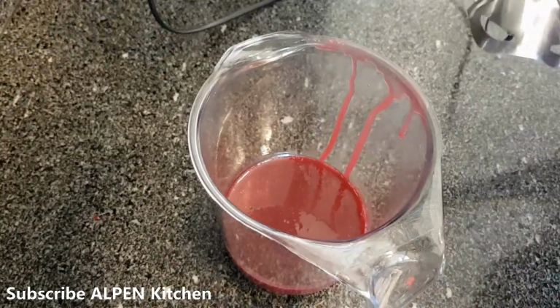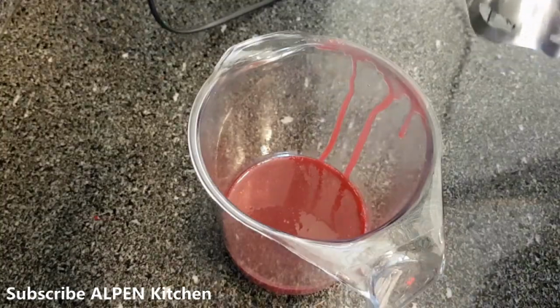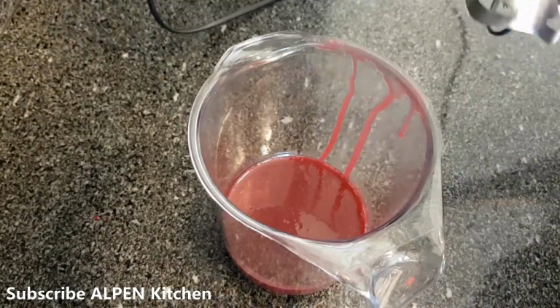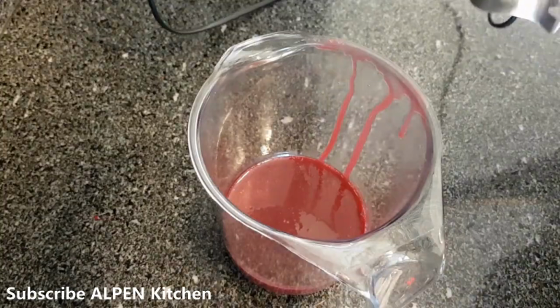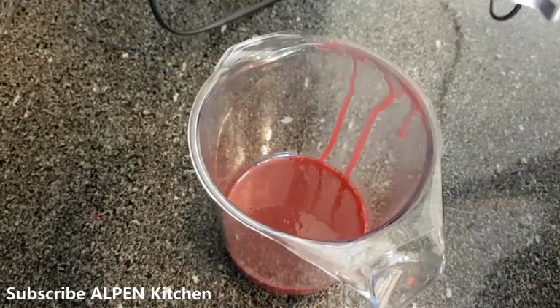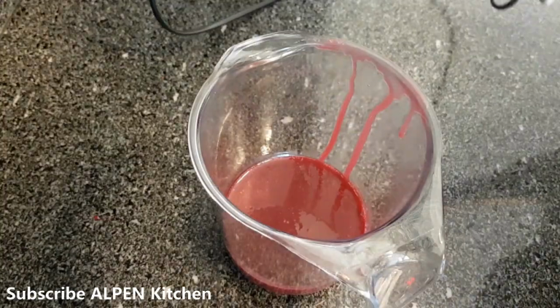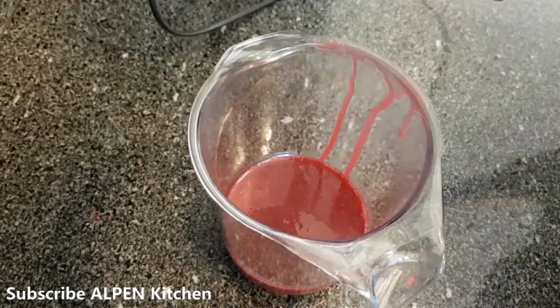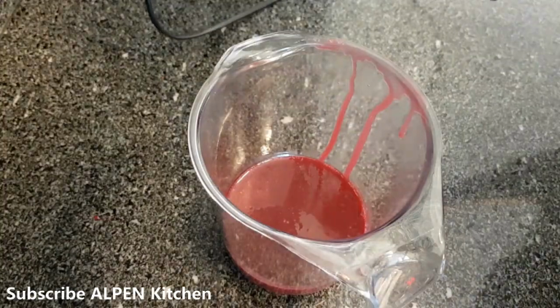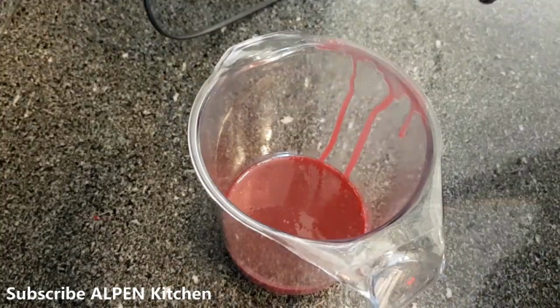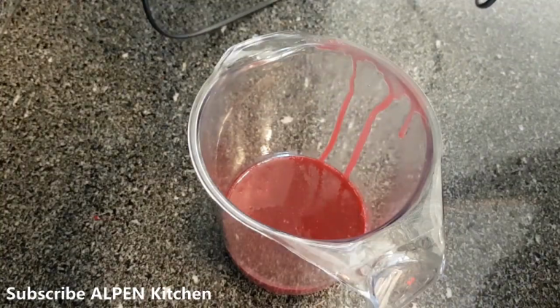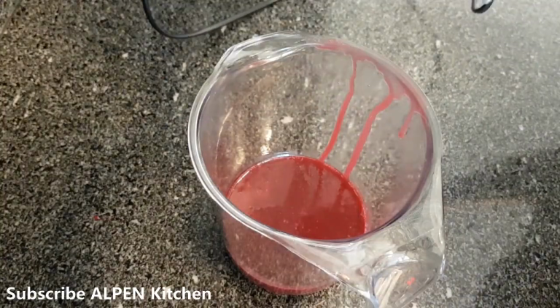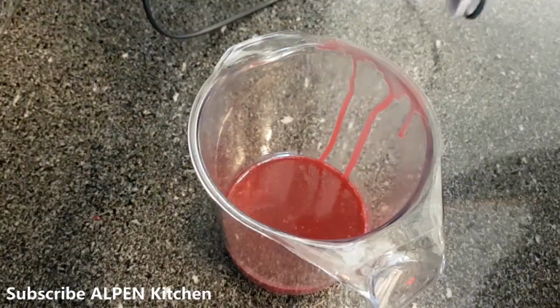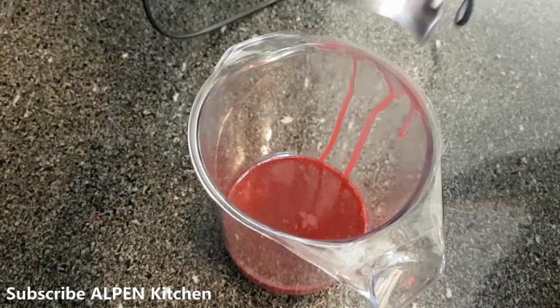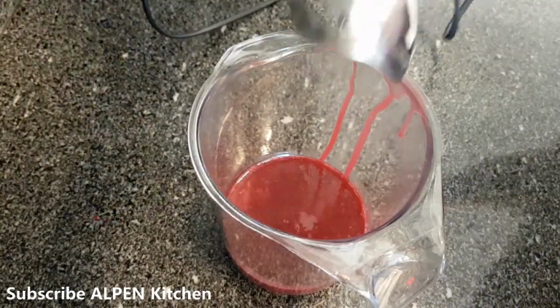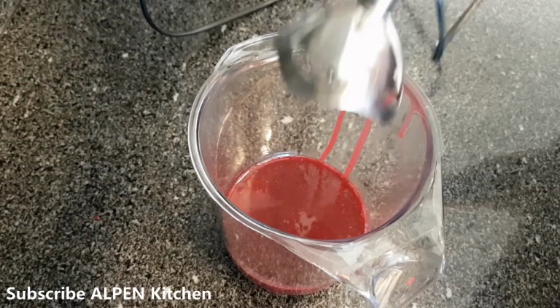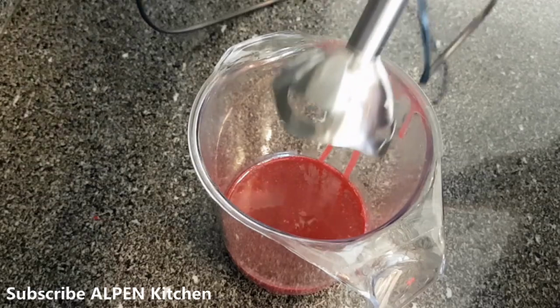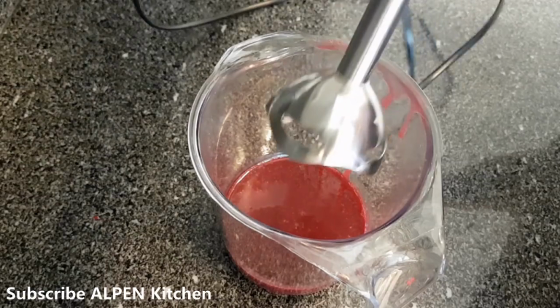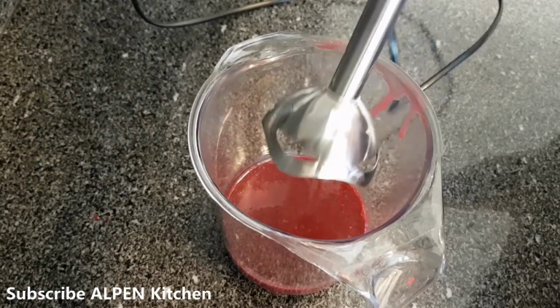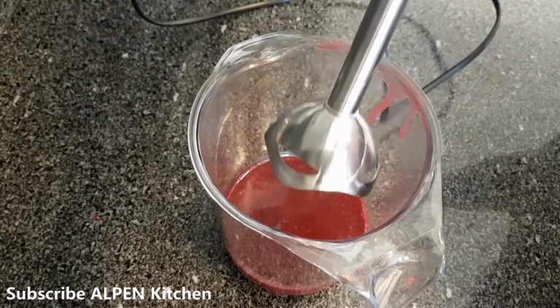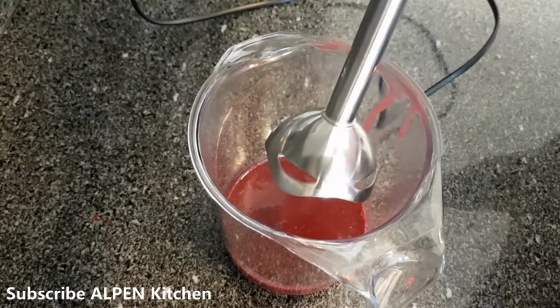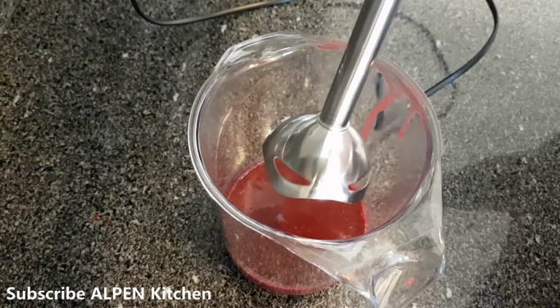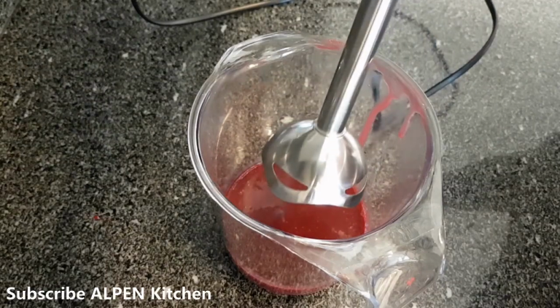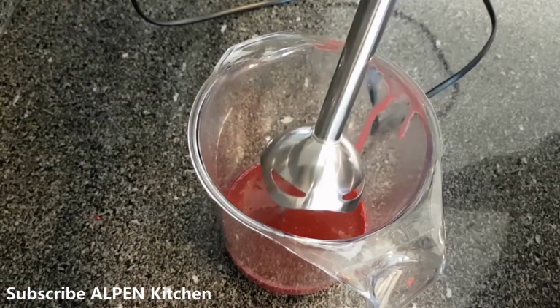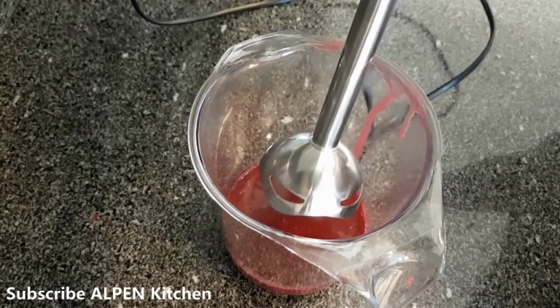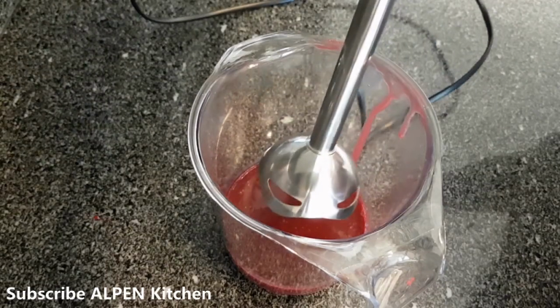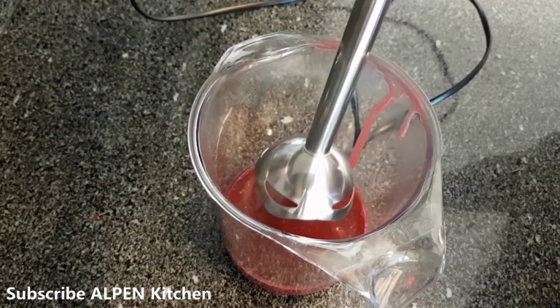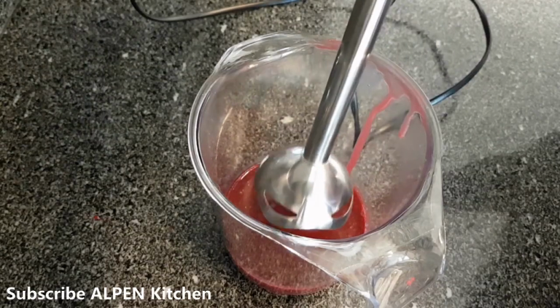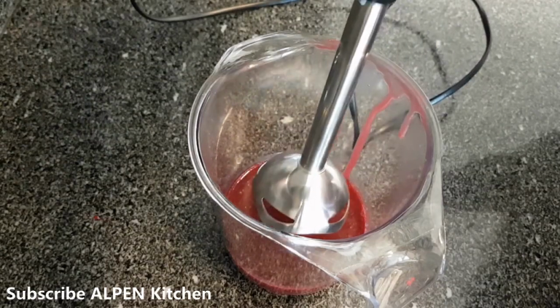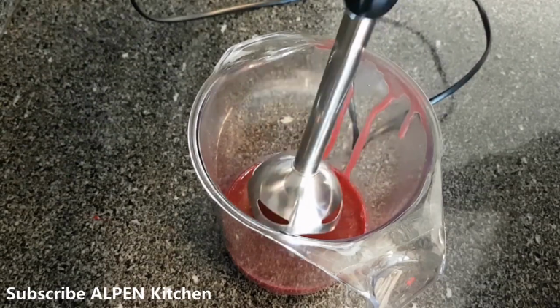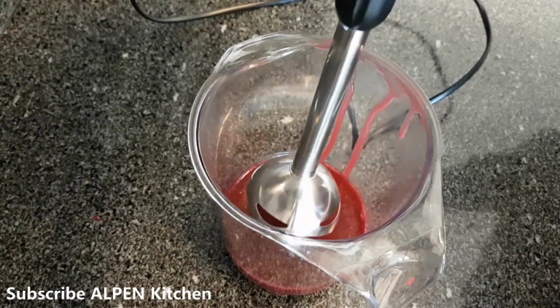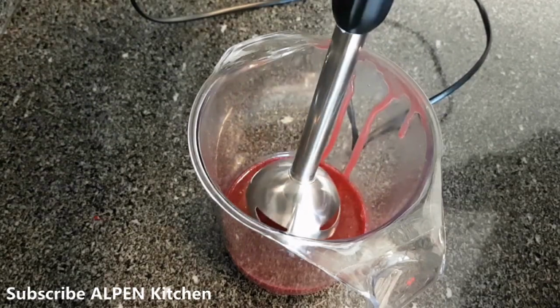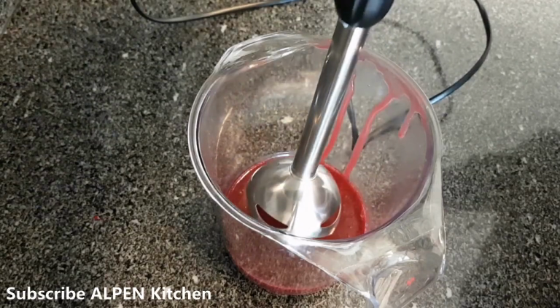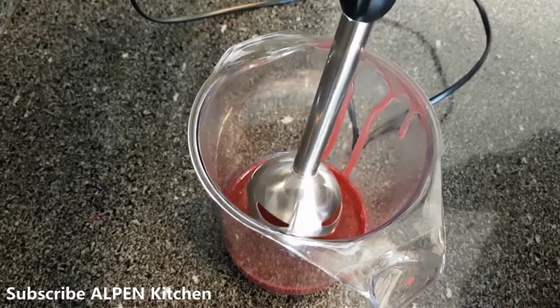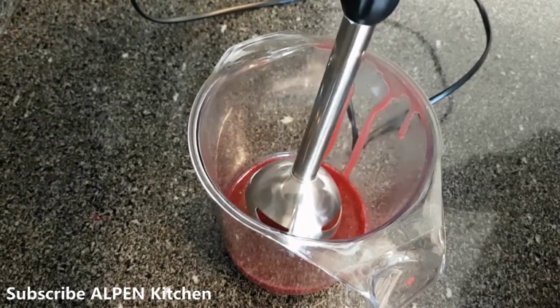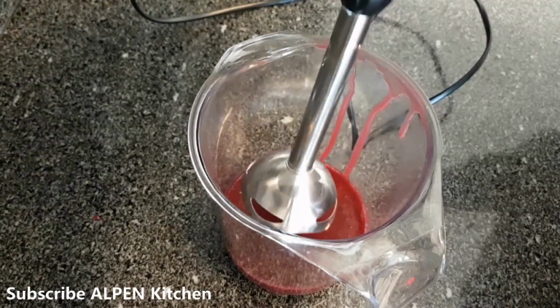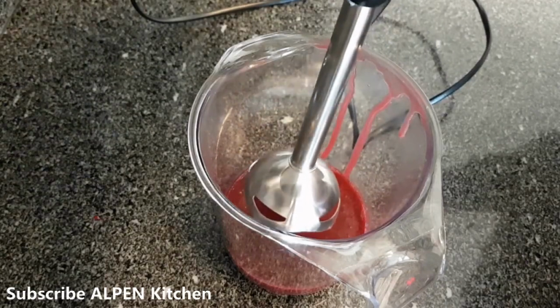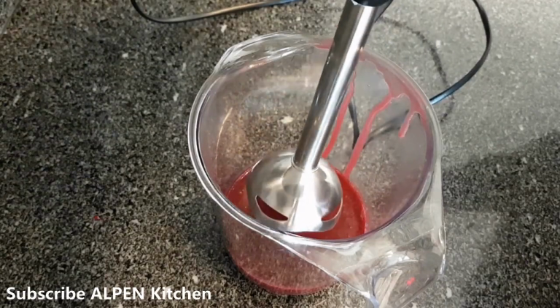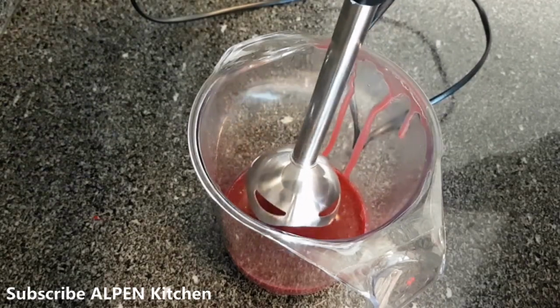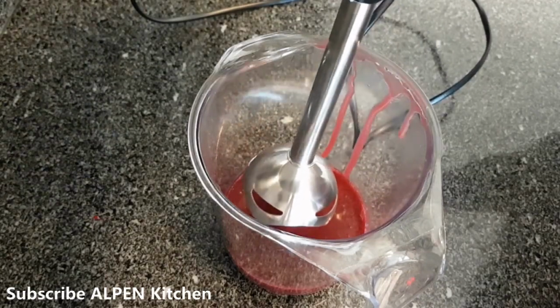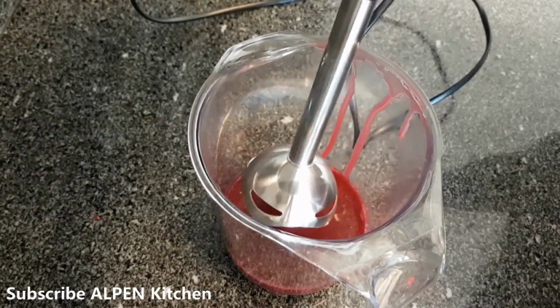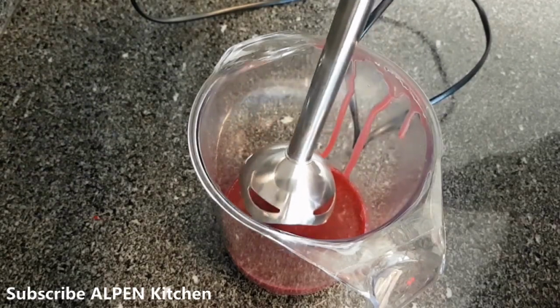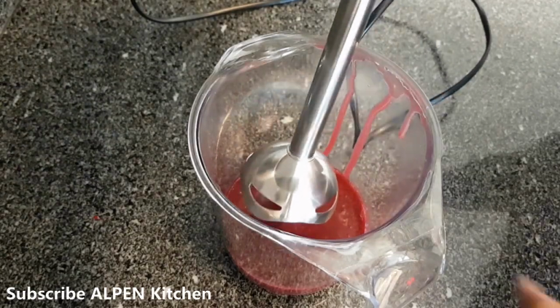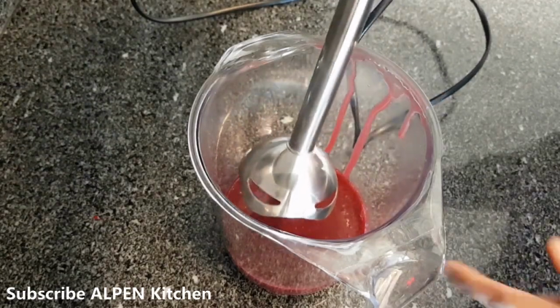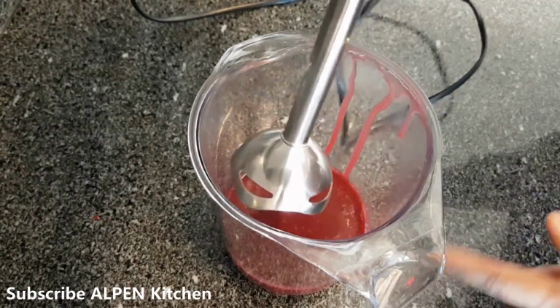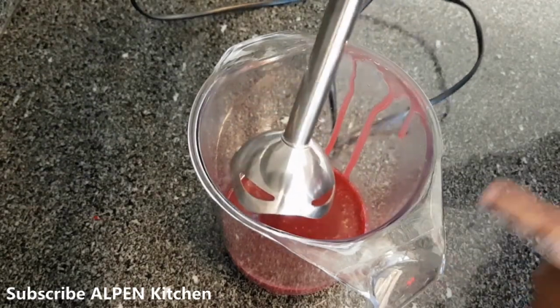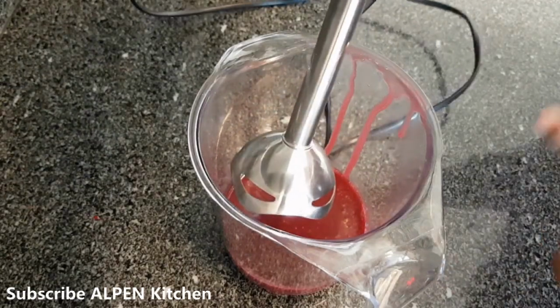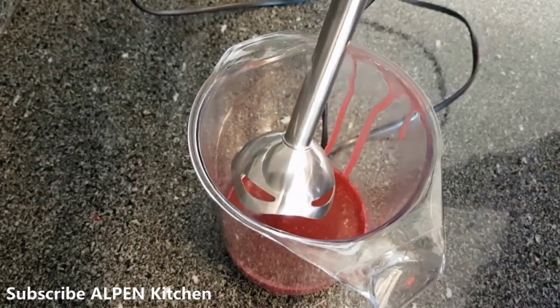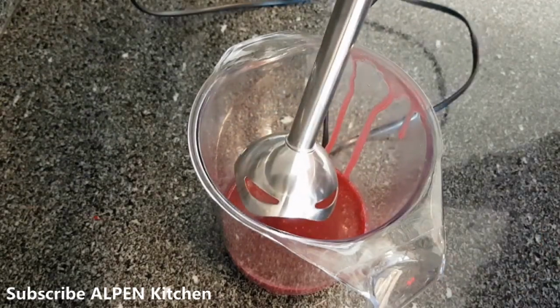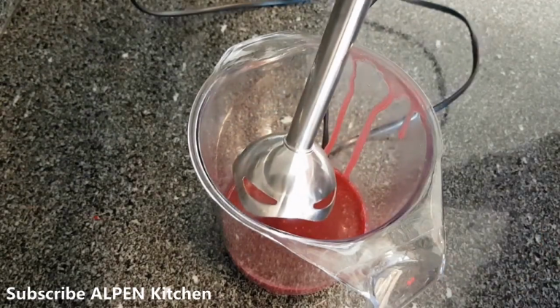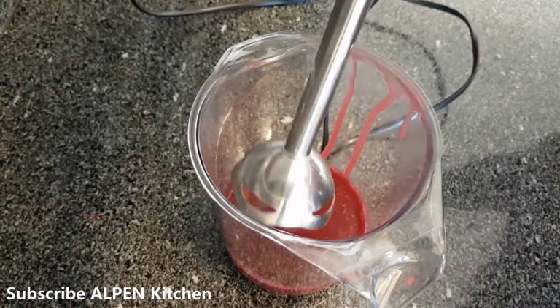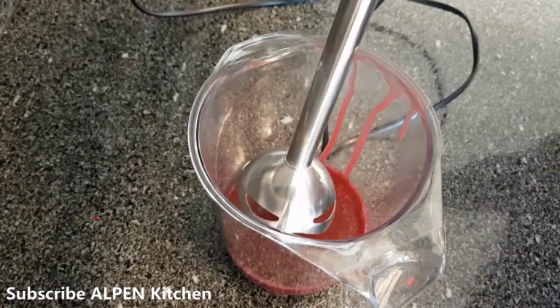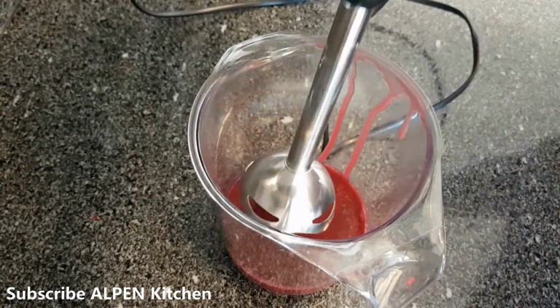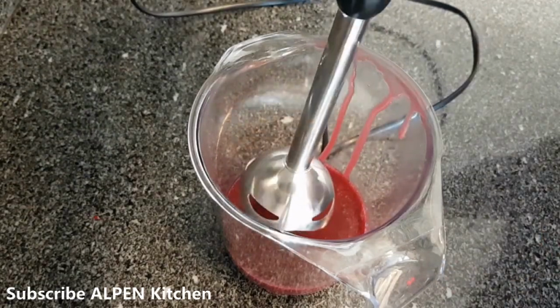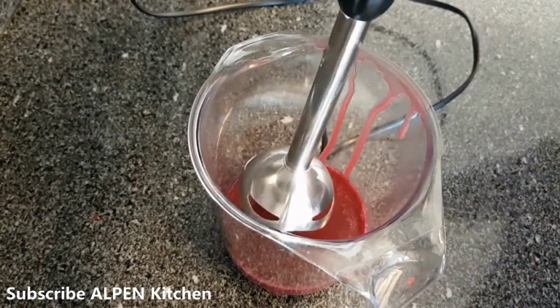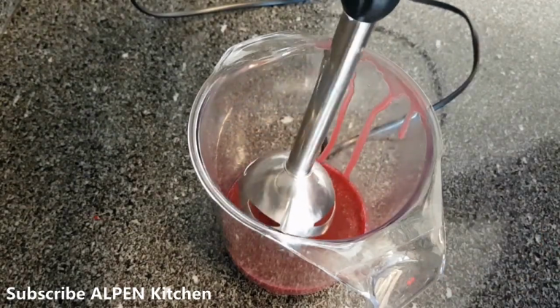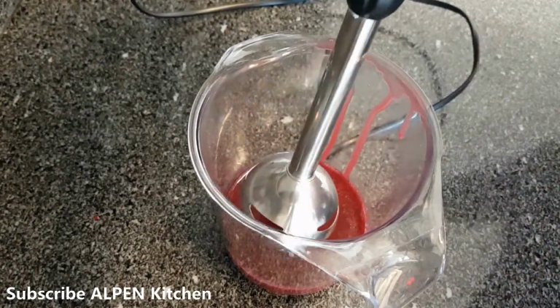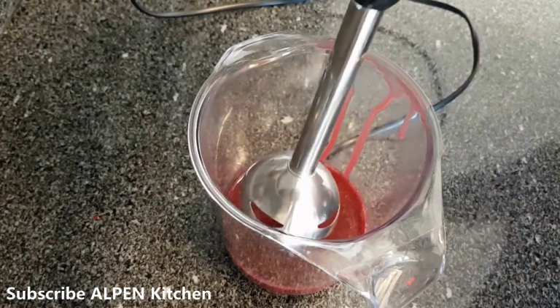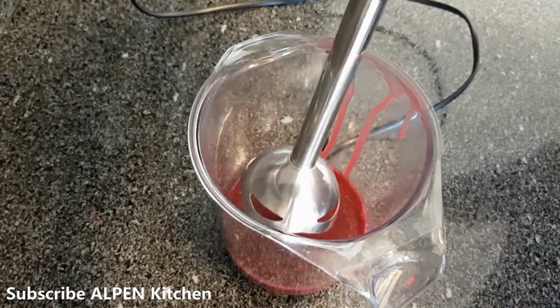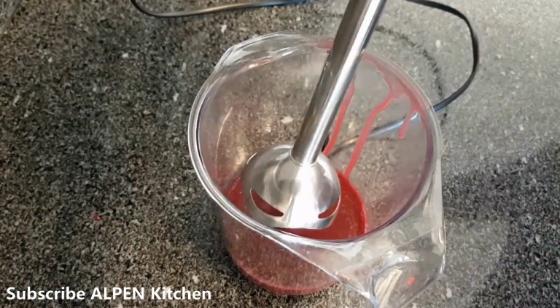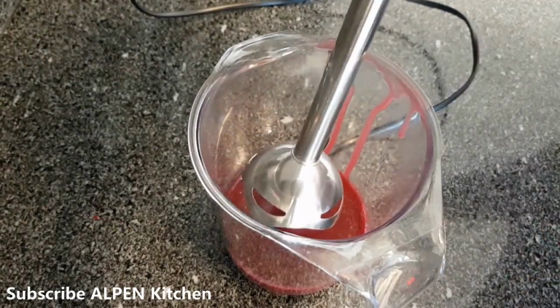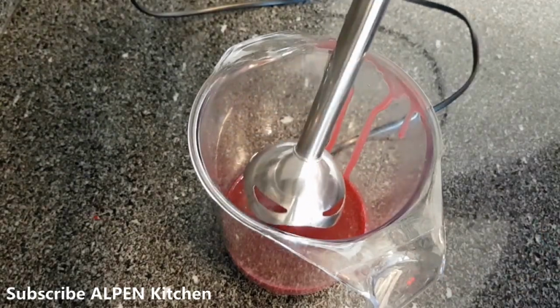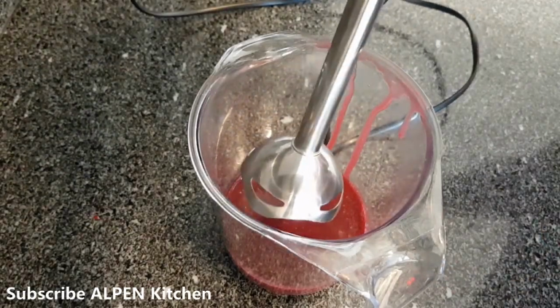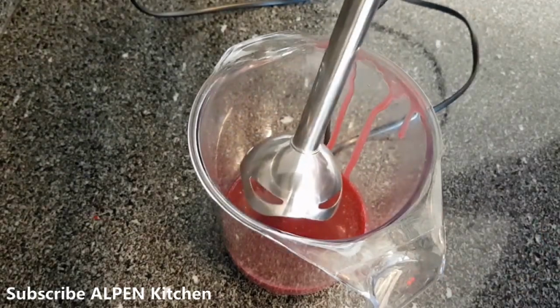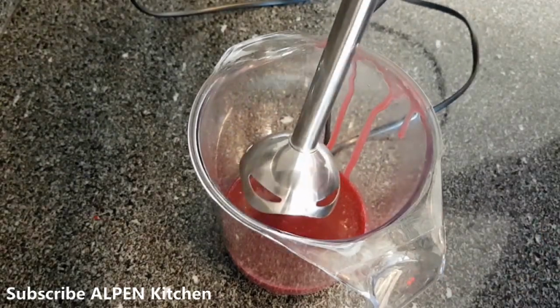I will add a hand mixer to the mix to blend everything together.